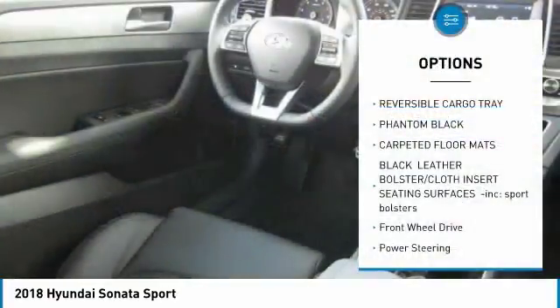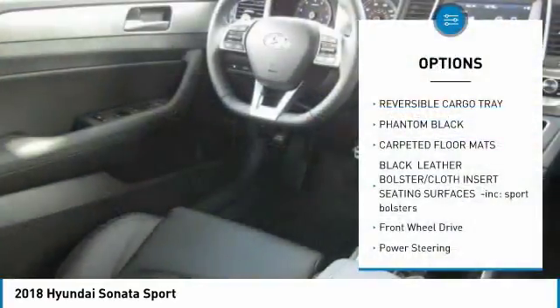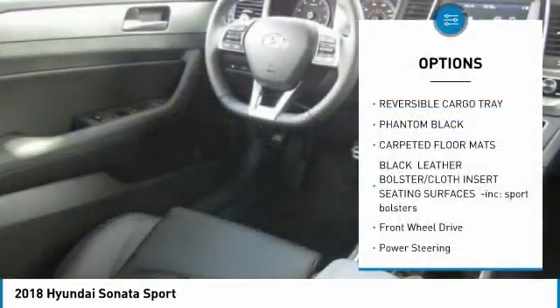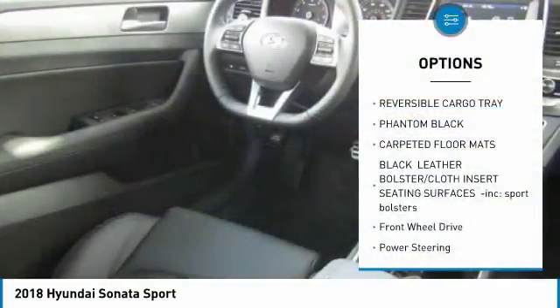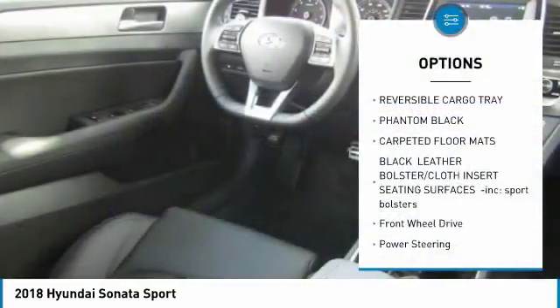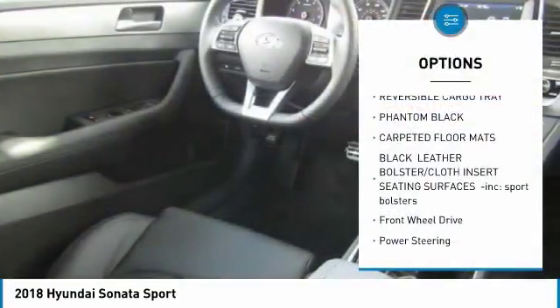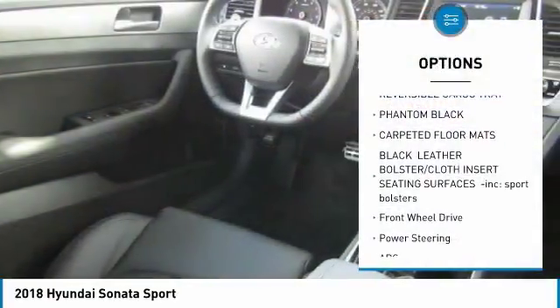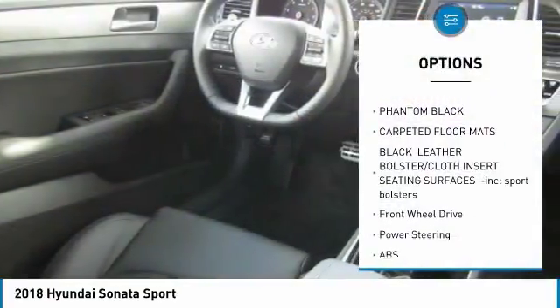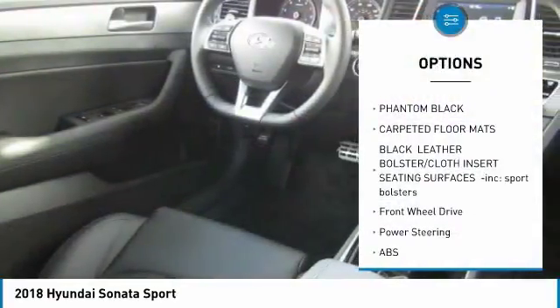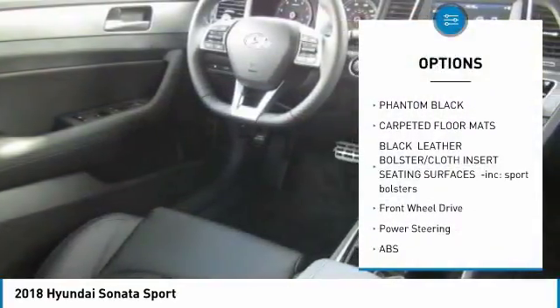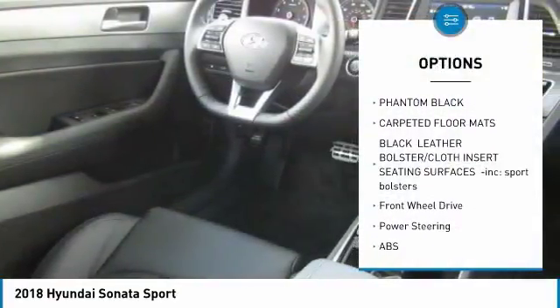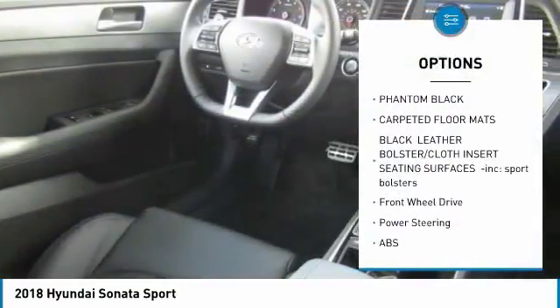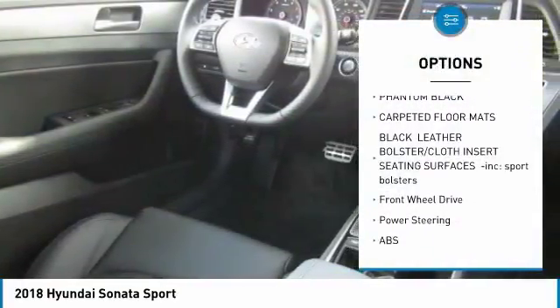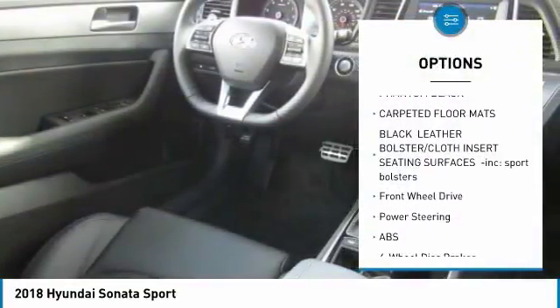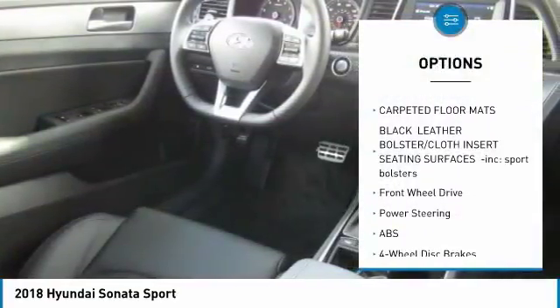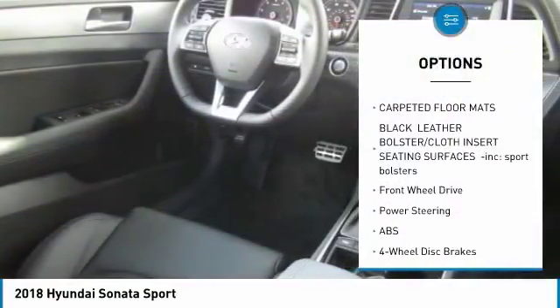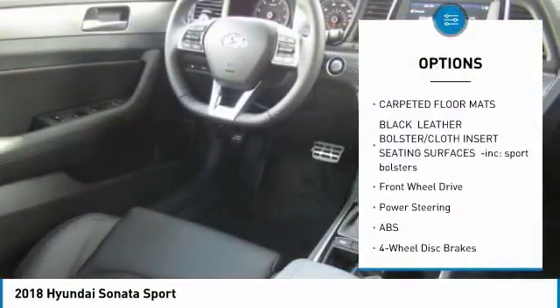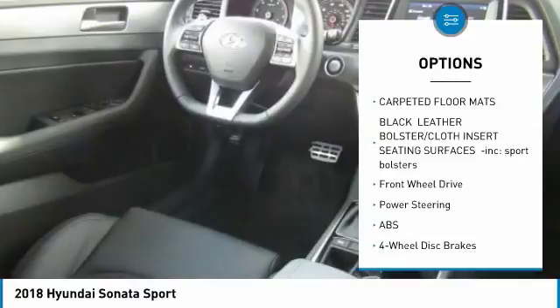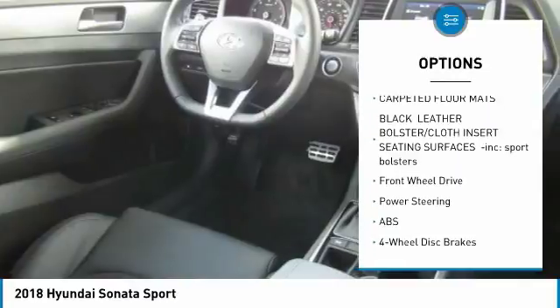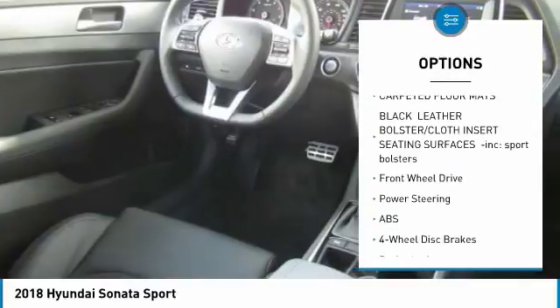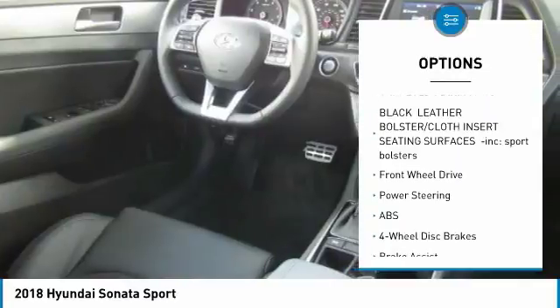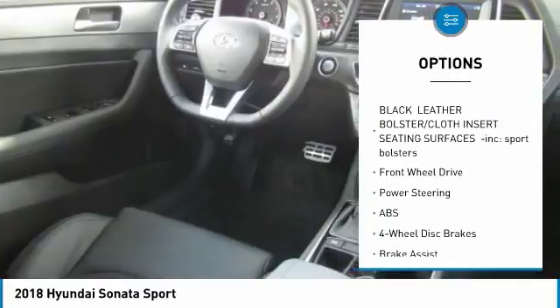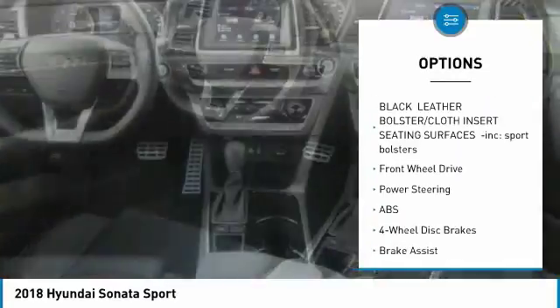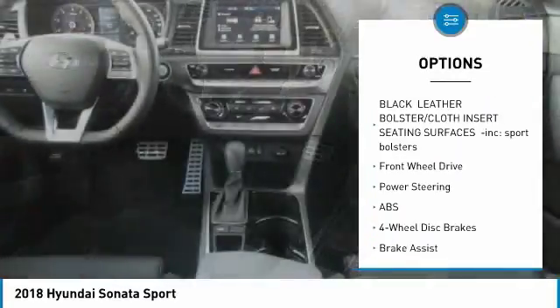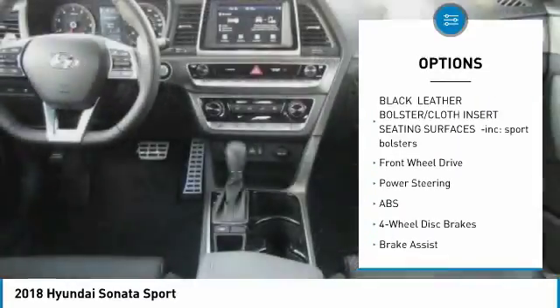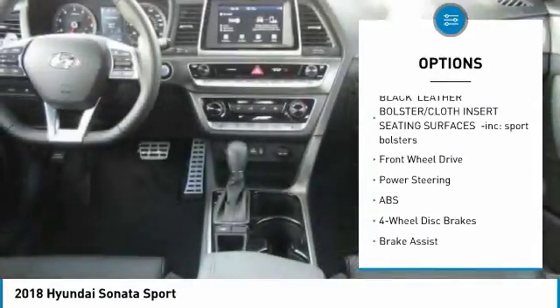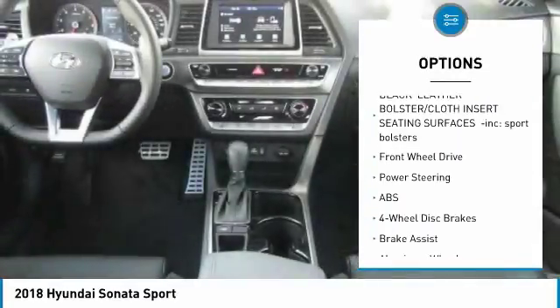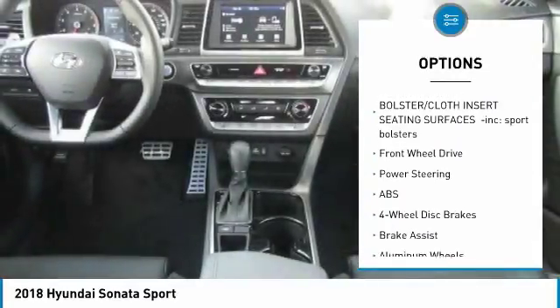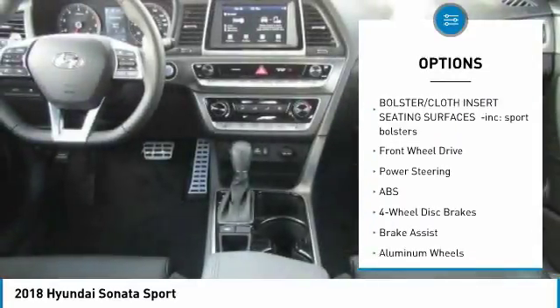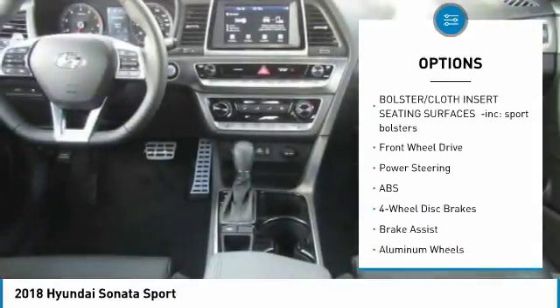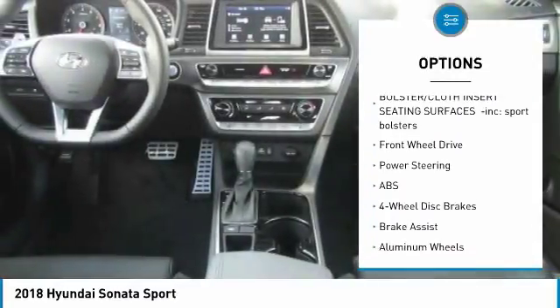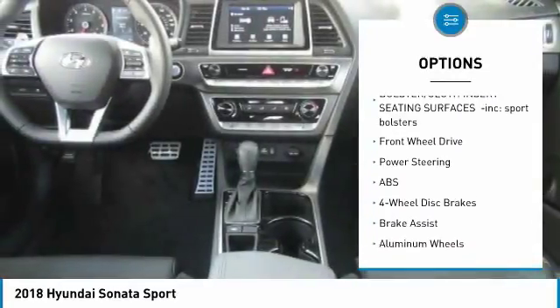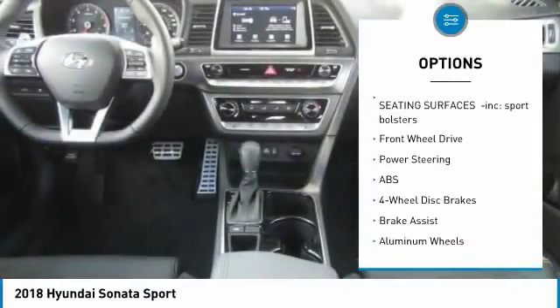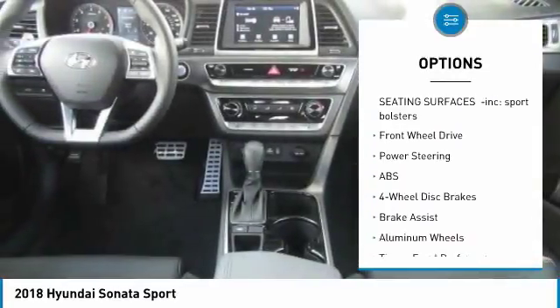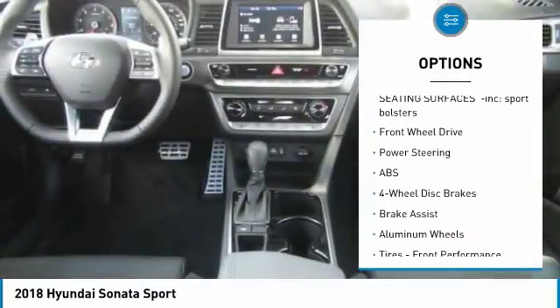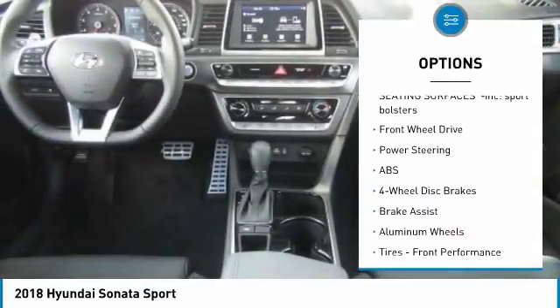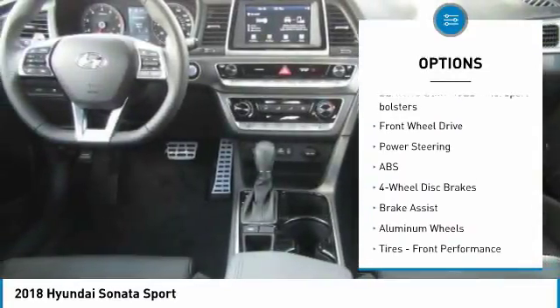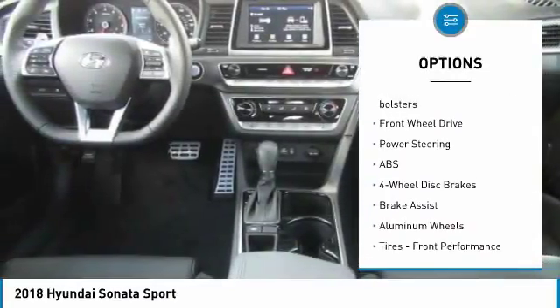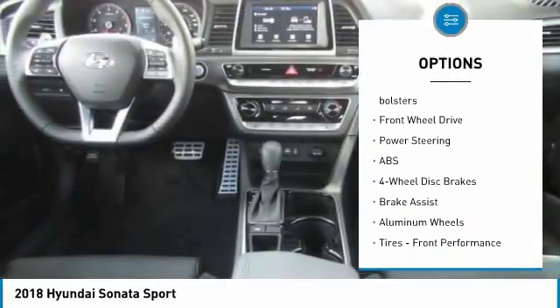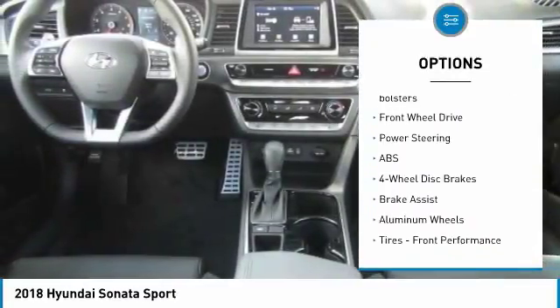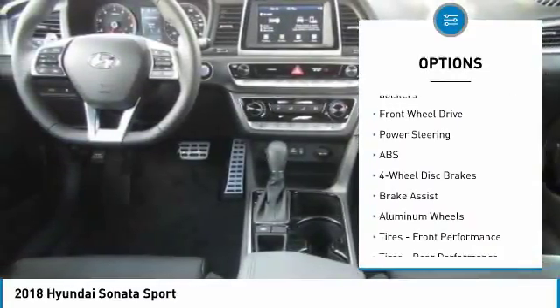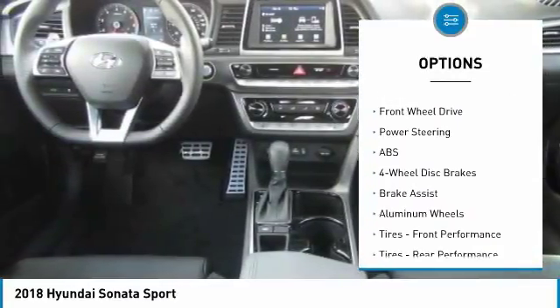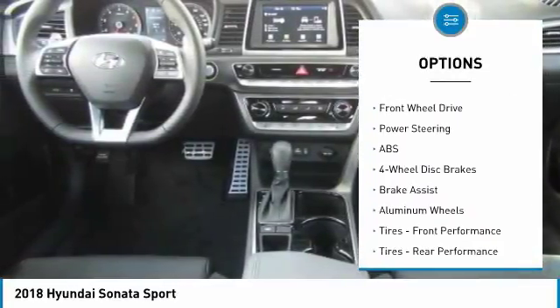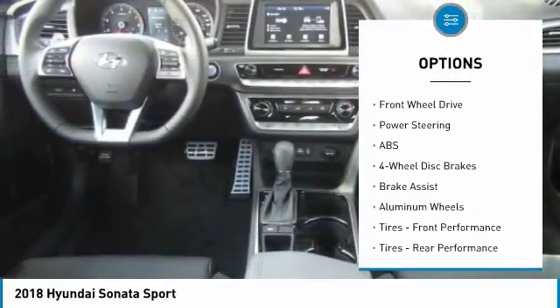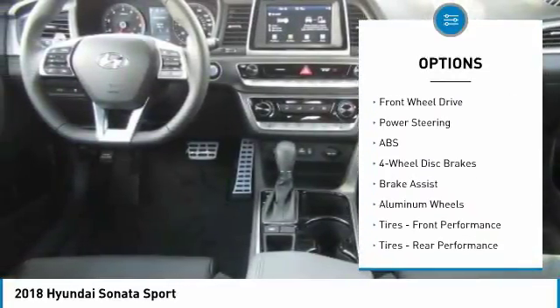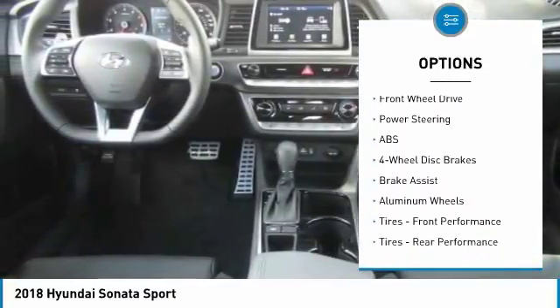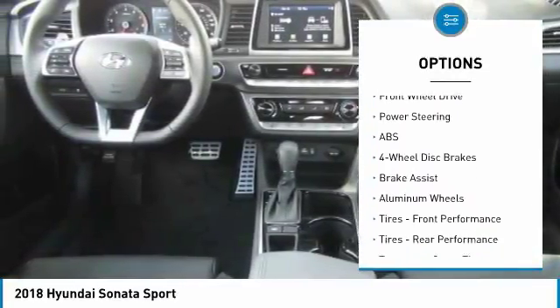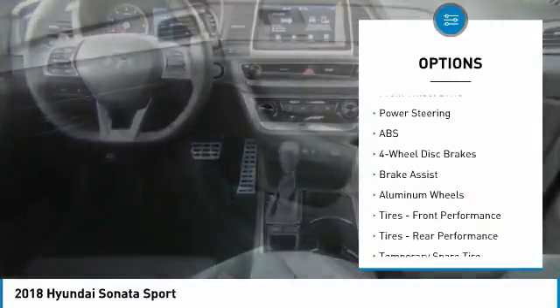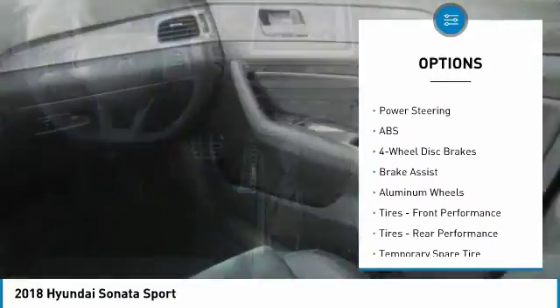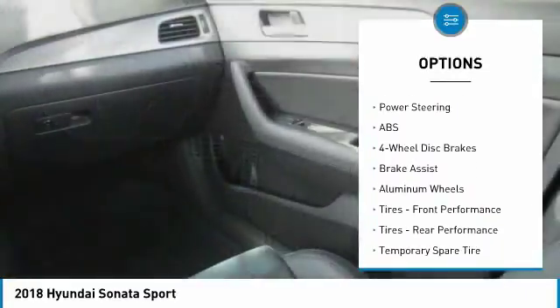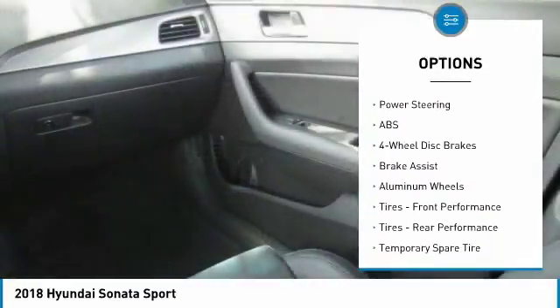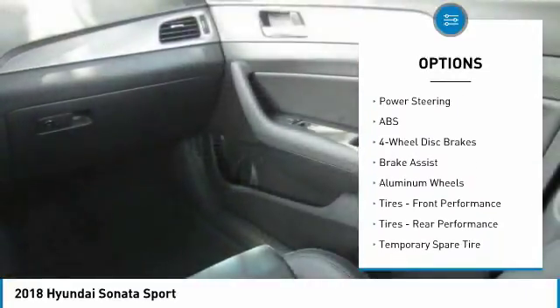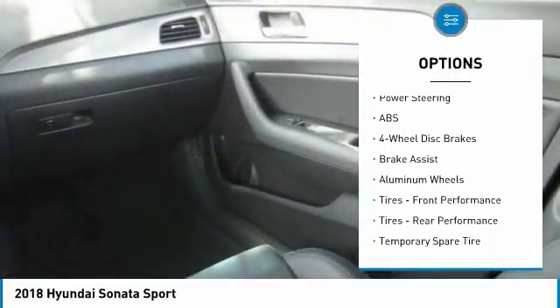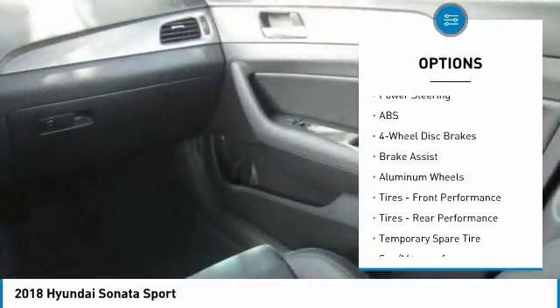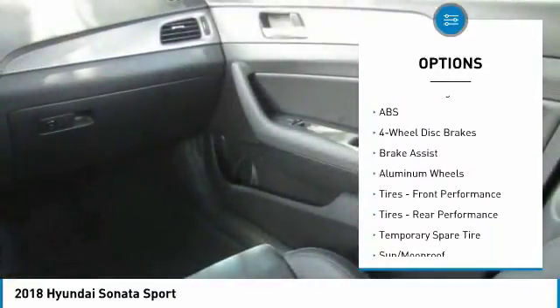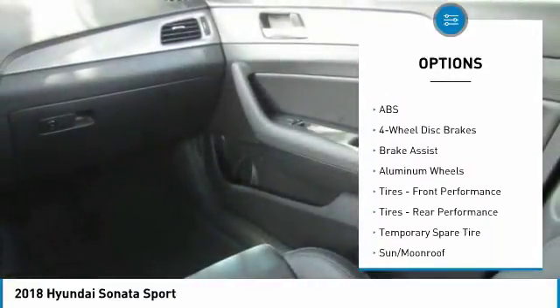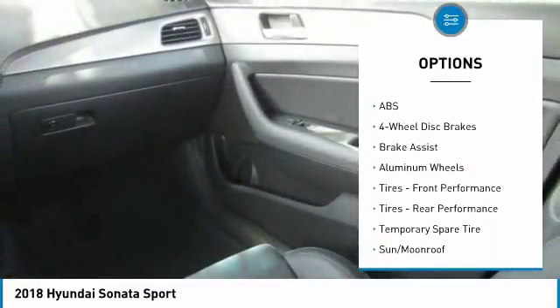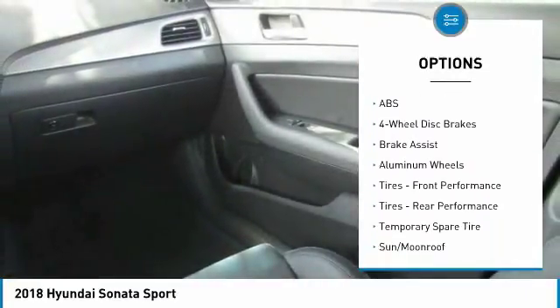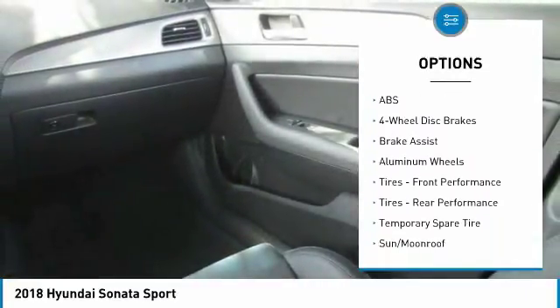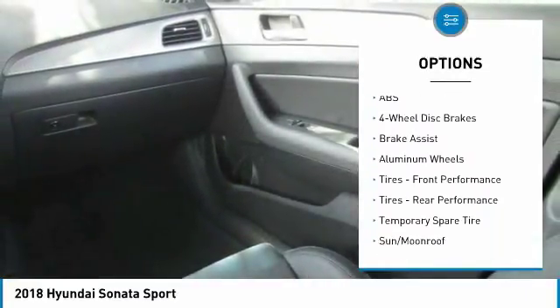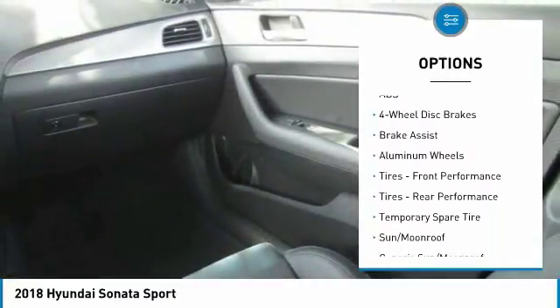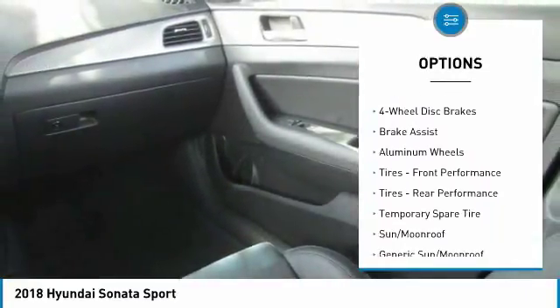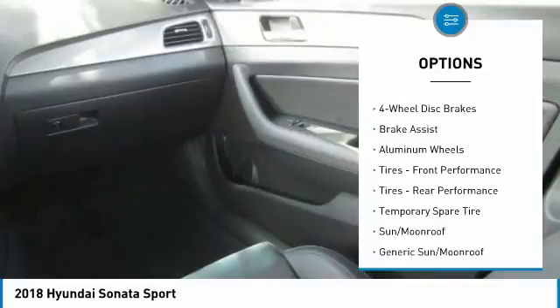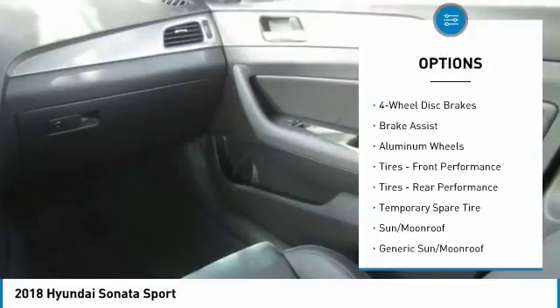Stability control, power lift gate, traction control, keyless entry, anti-lock braking system, back-up camera.